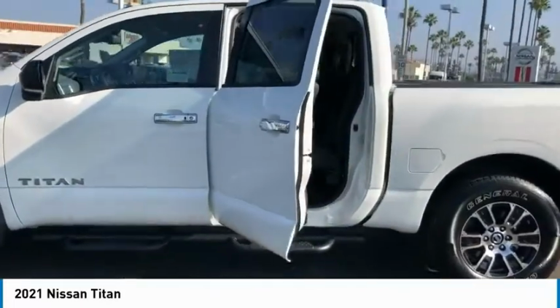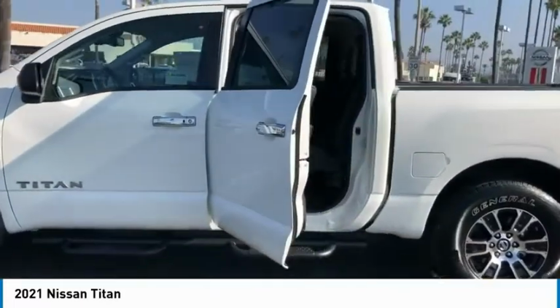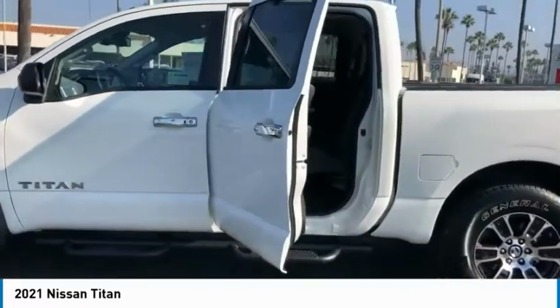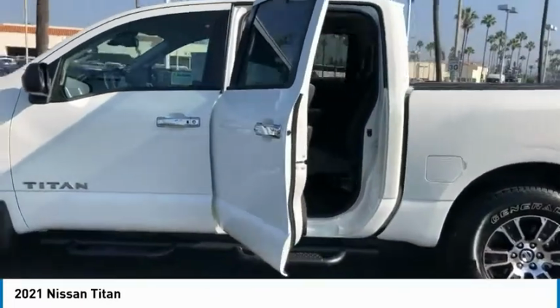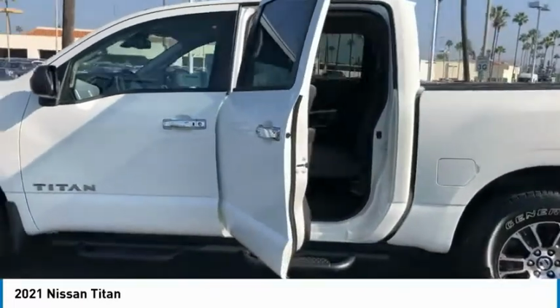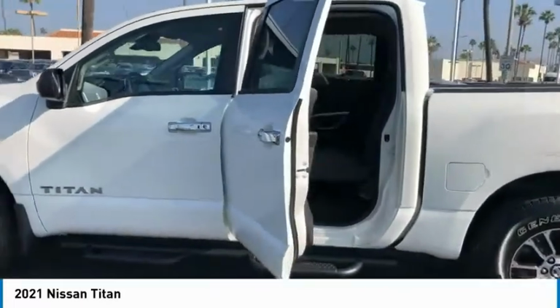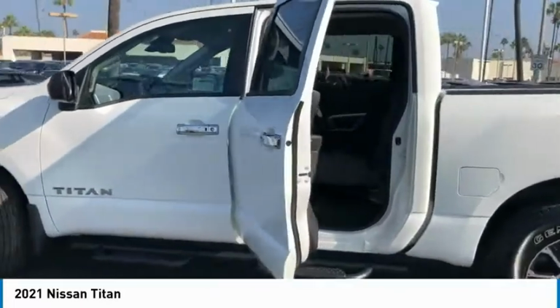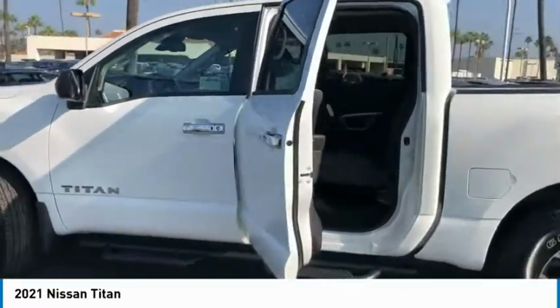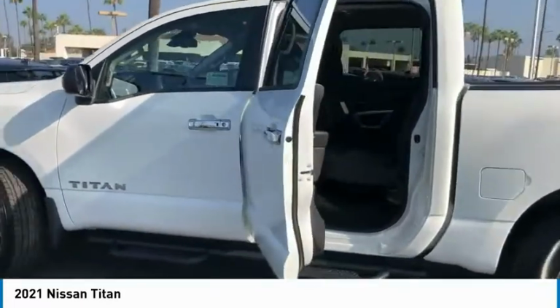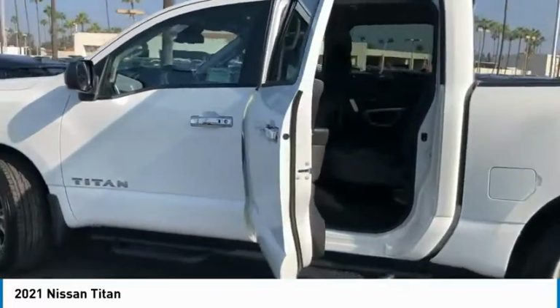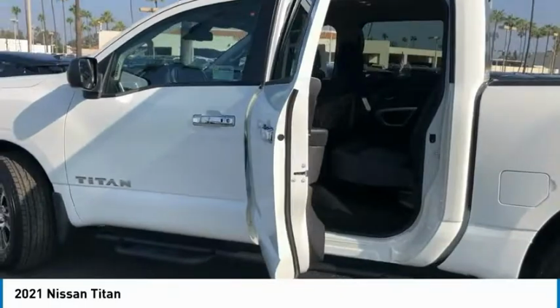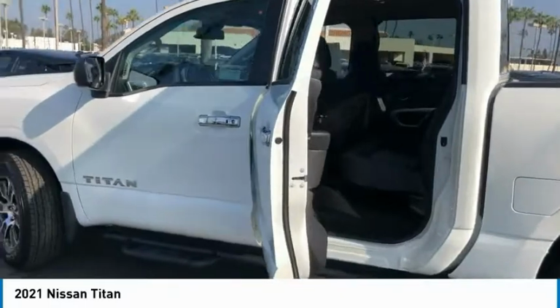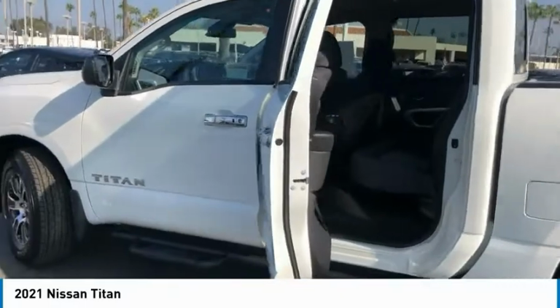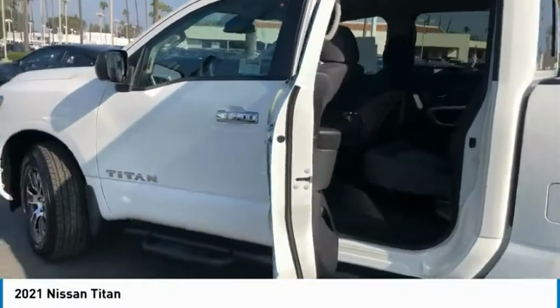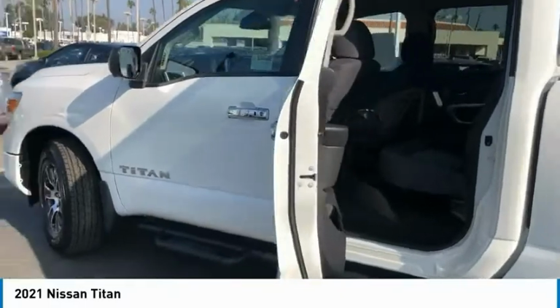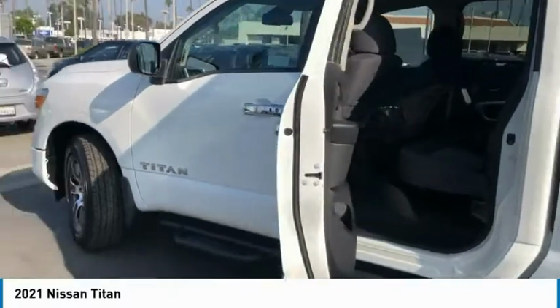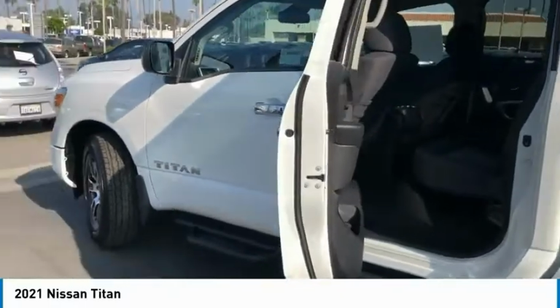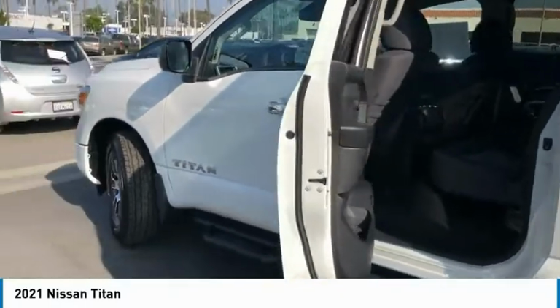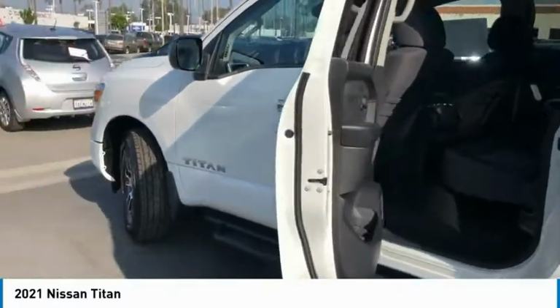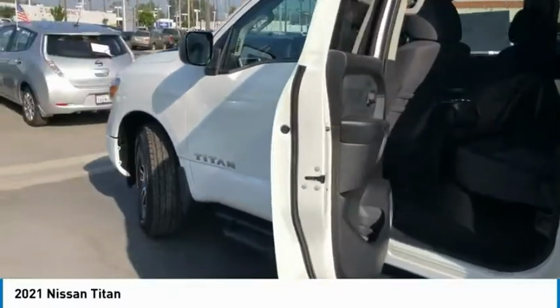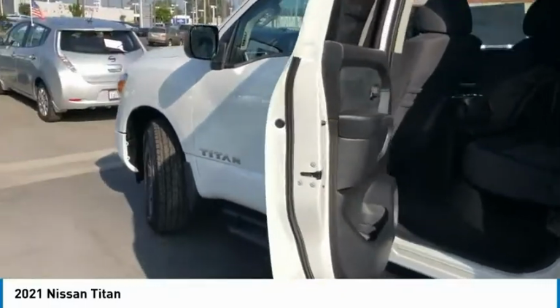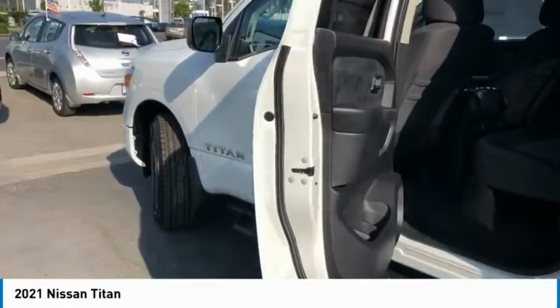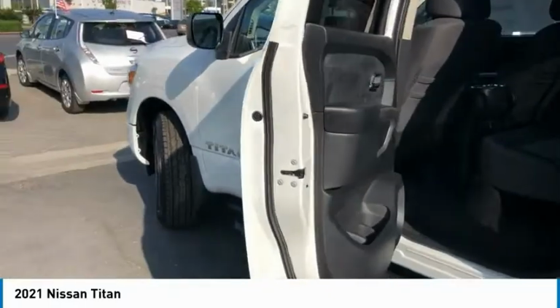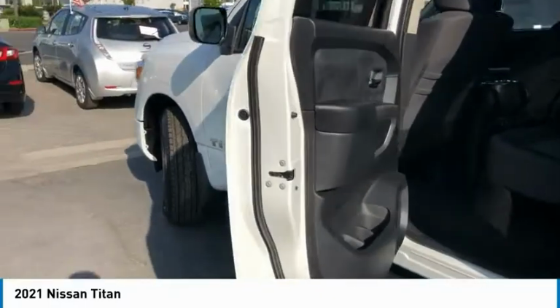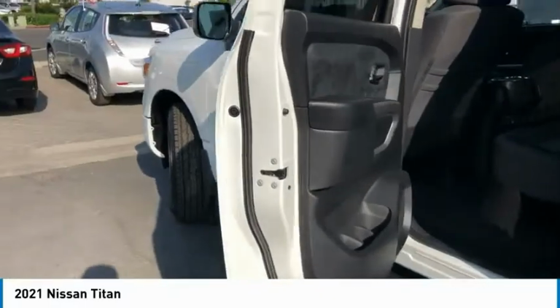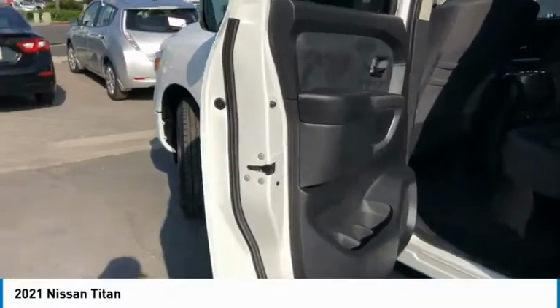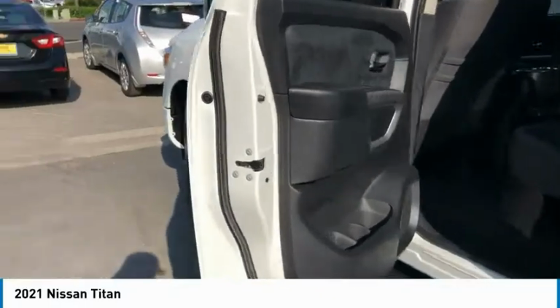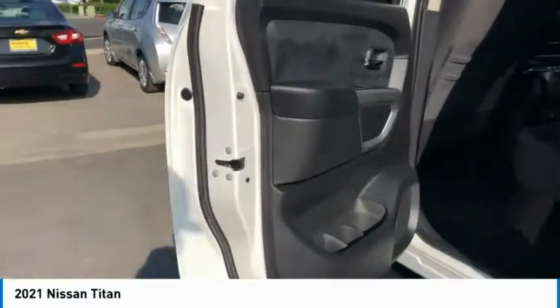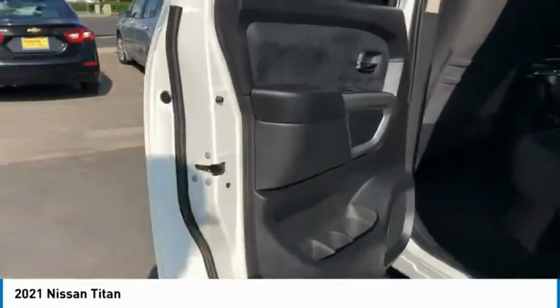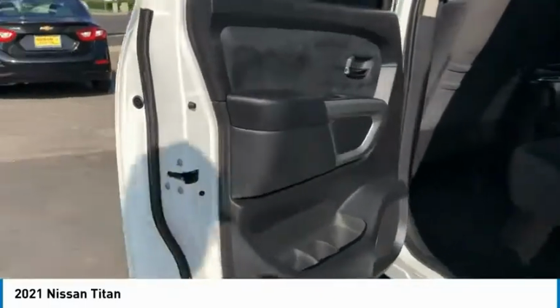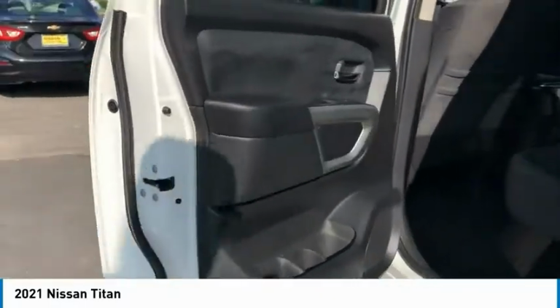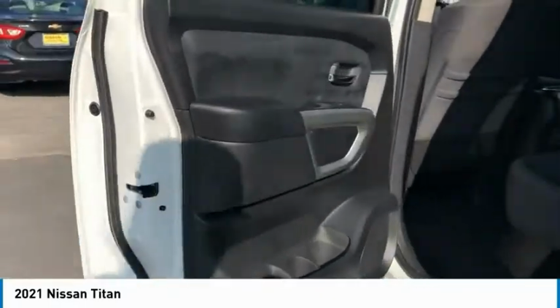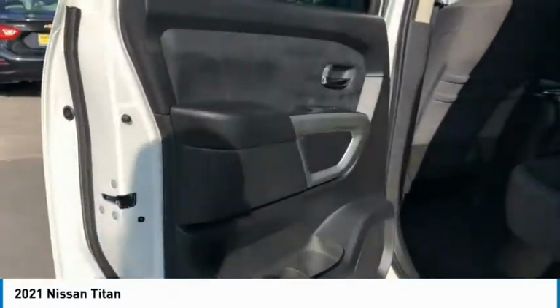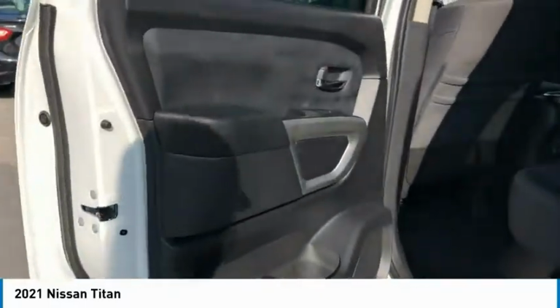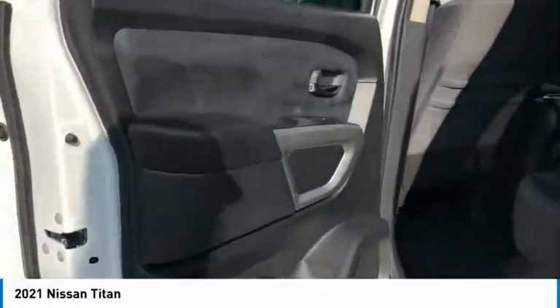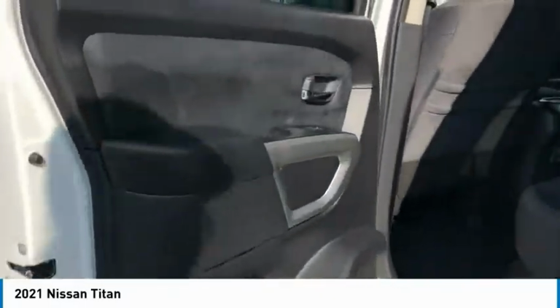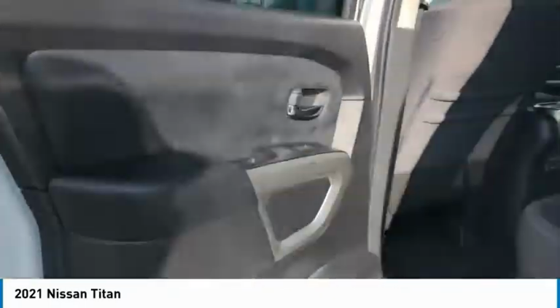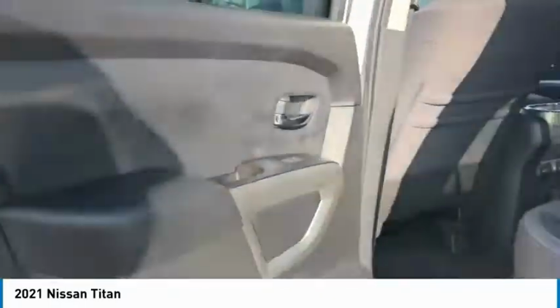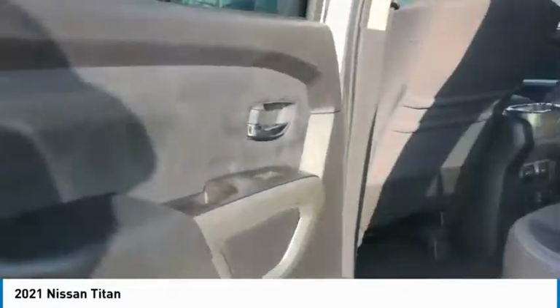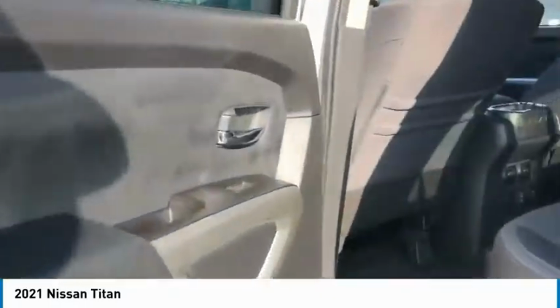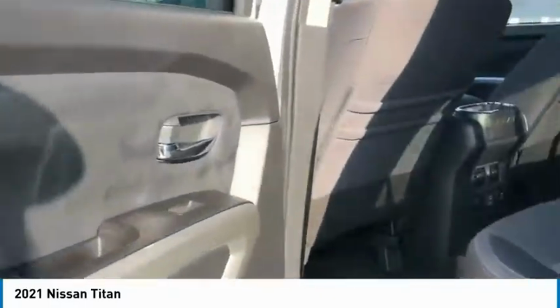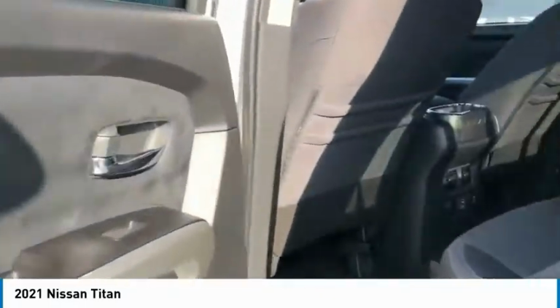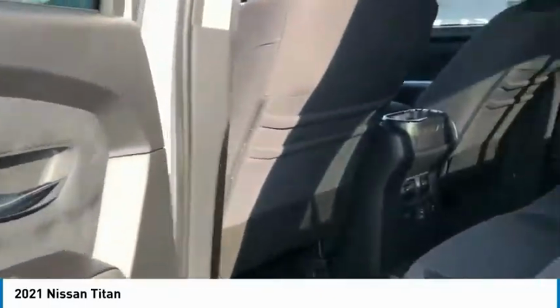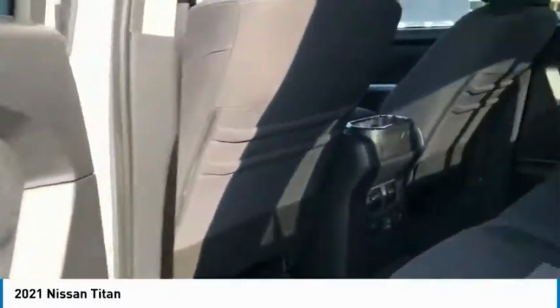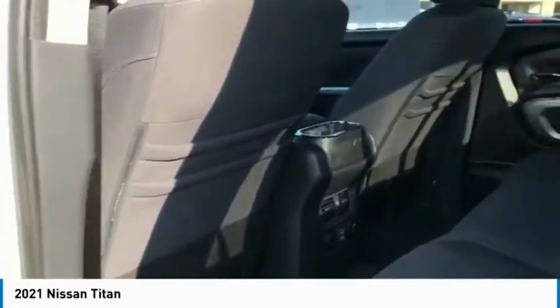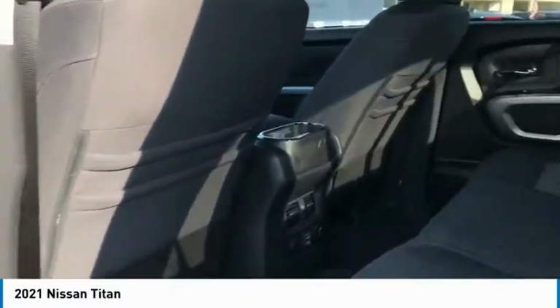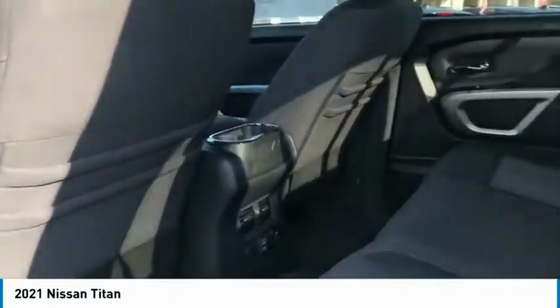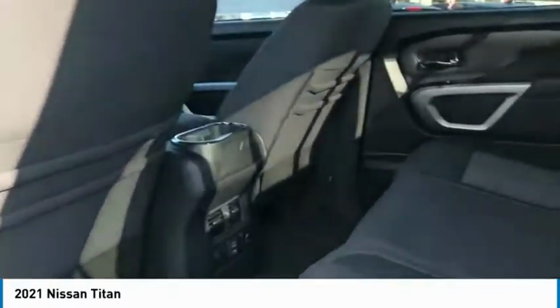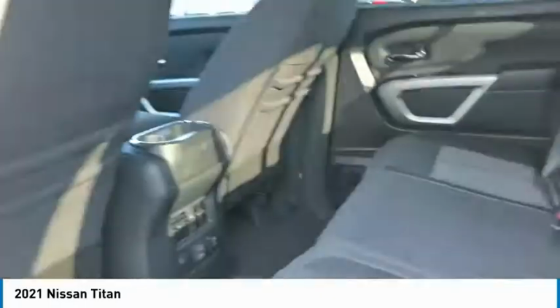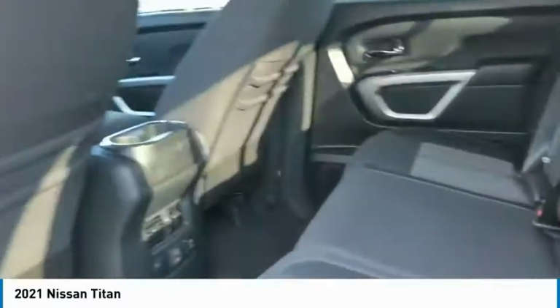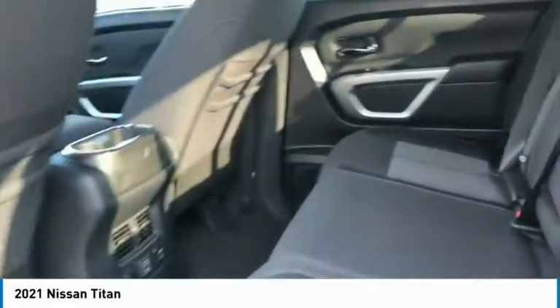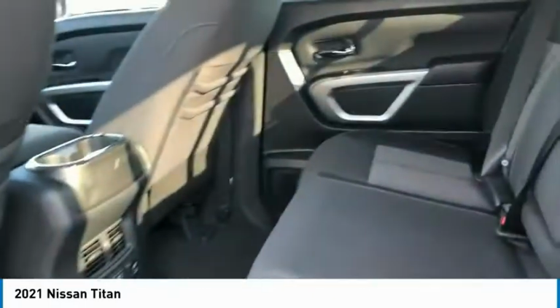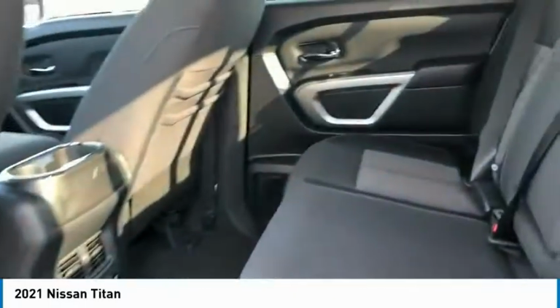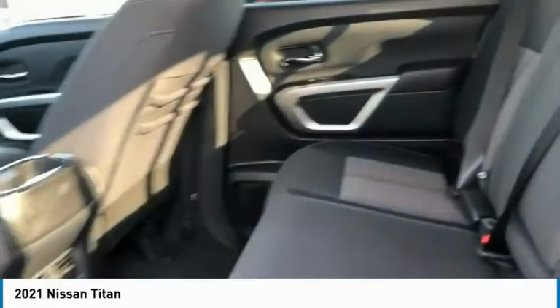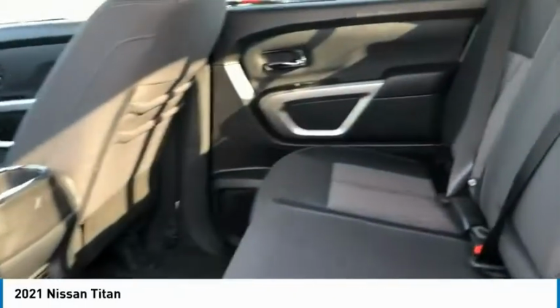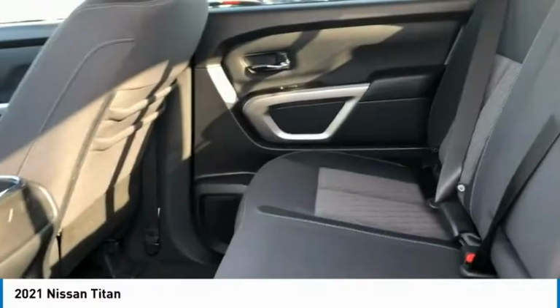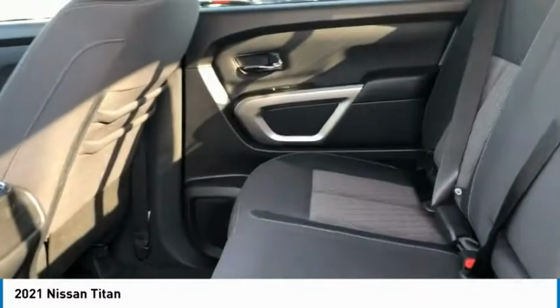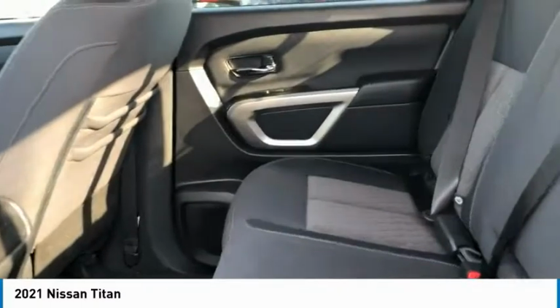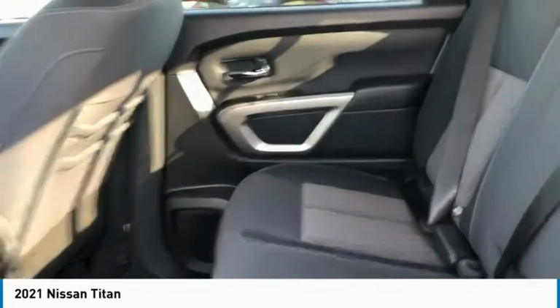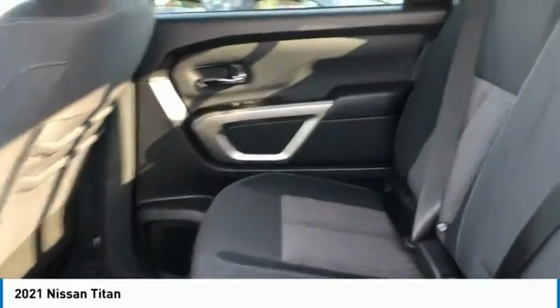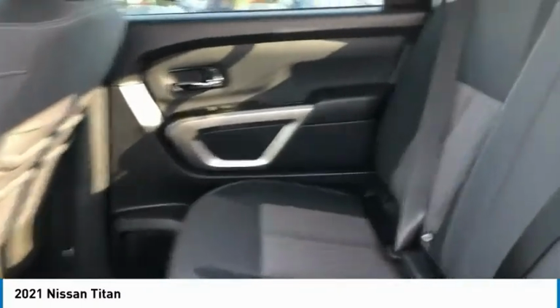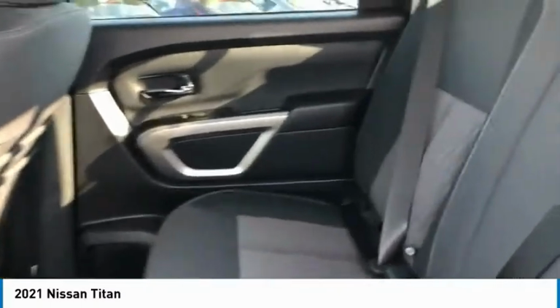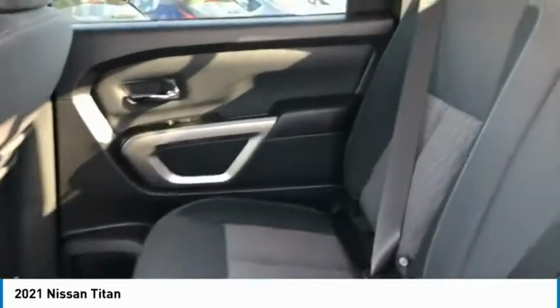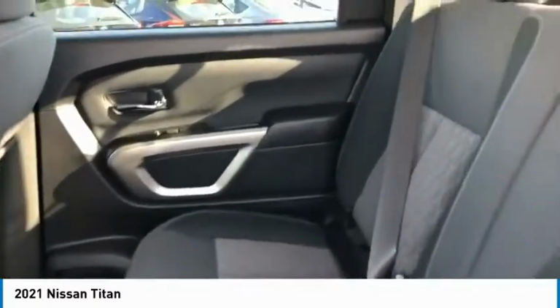But the benefits don't stop there. The massive interior cabin boasts a fold-up rear bench seat and a flat loading floor.